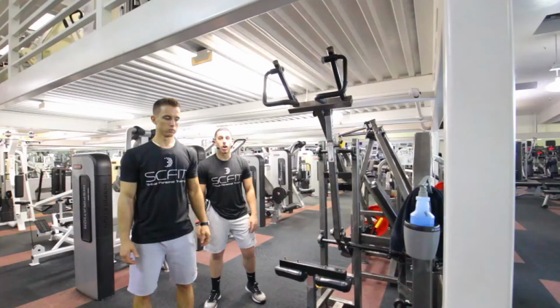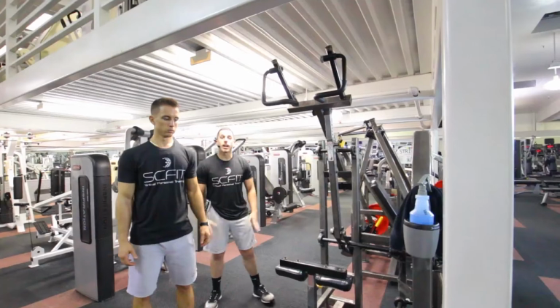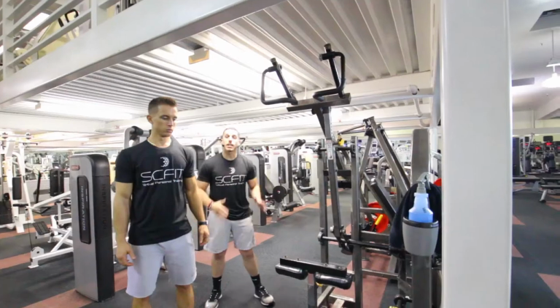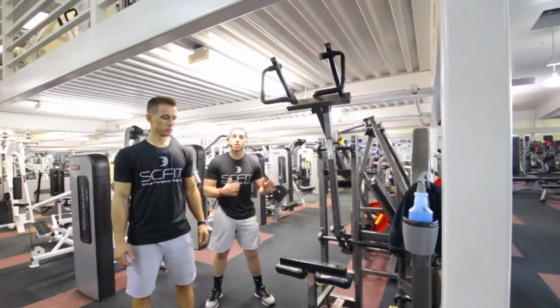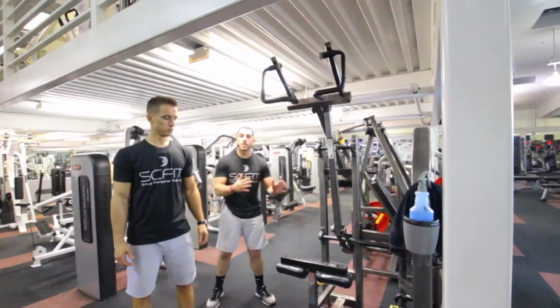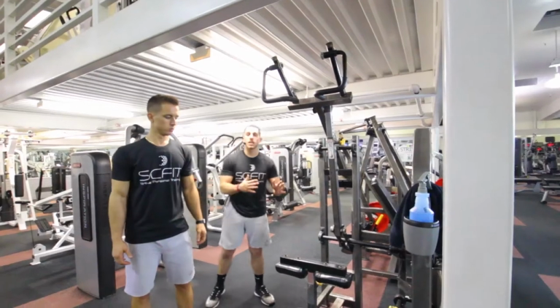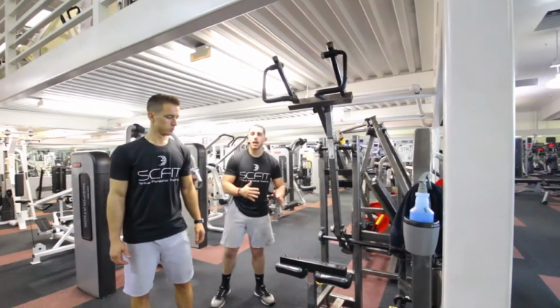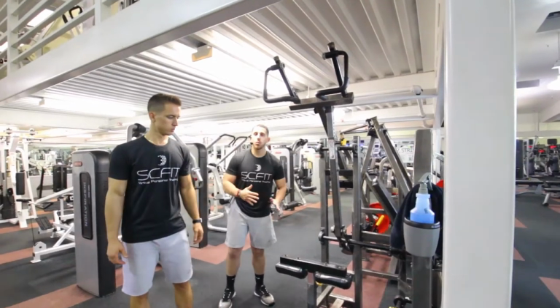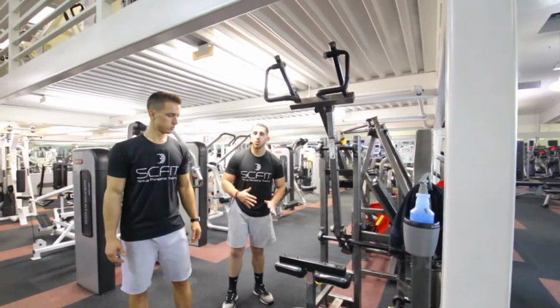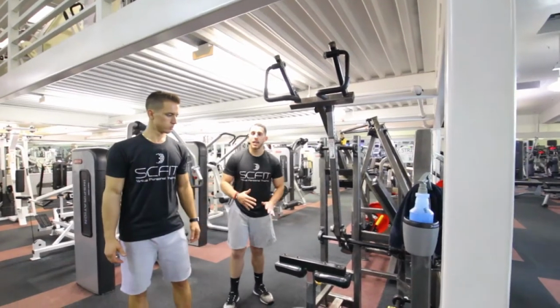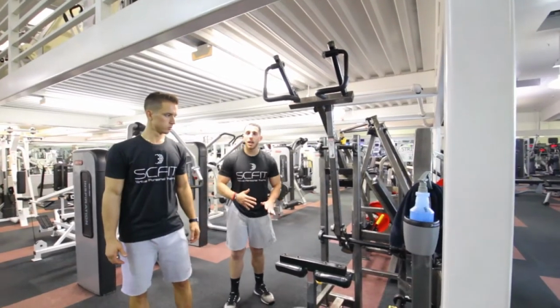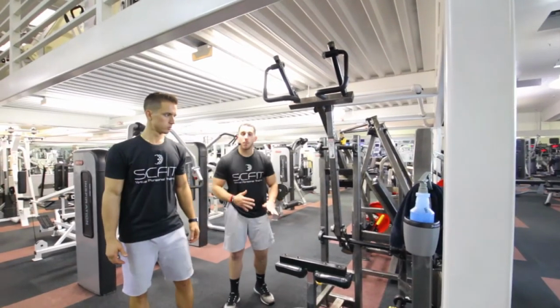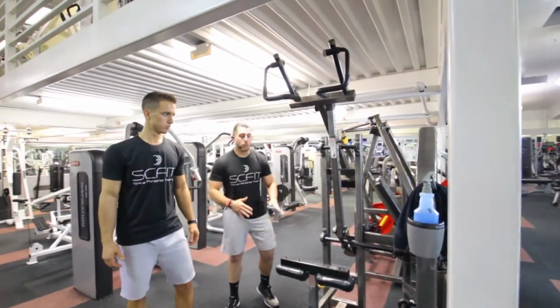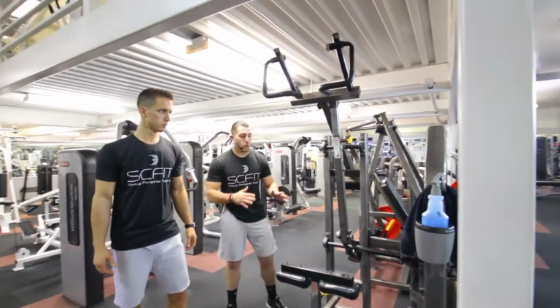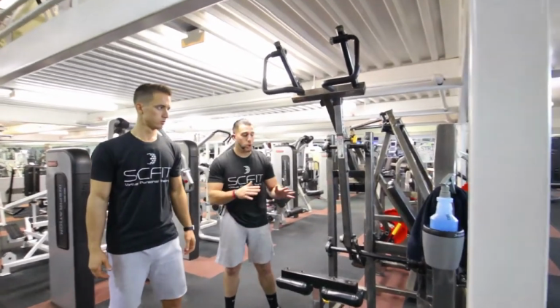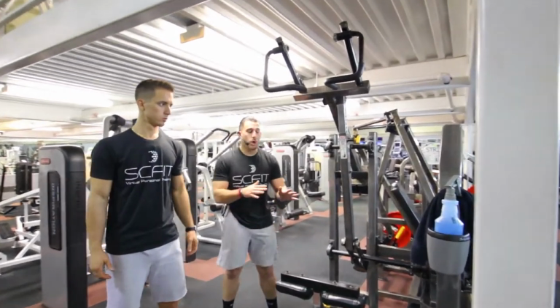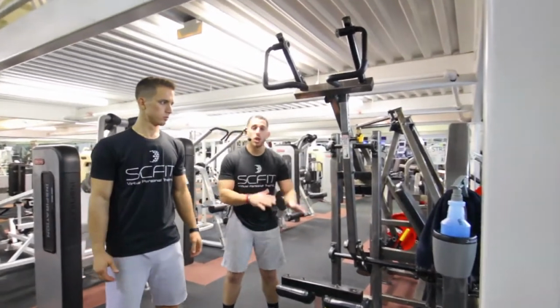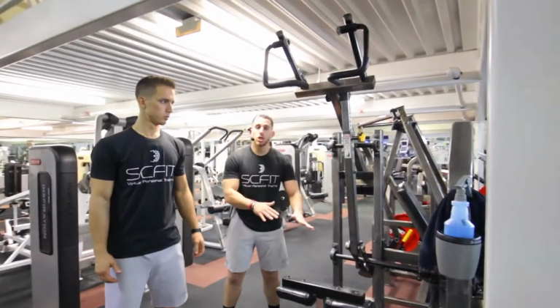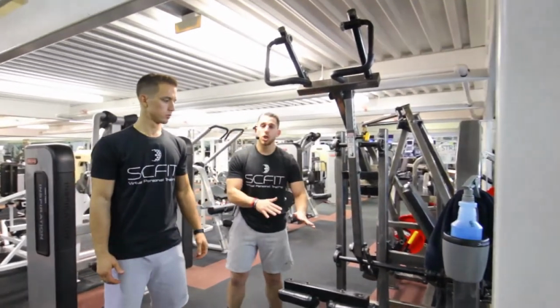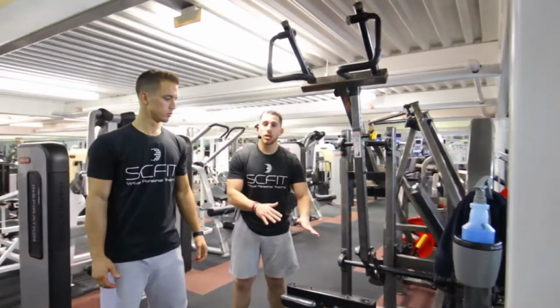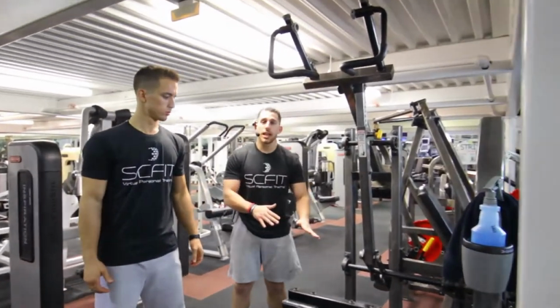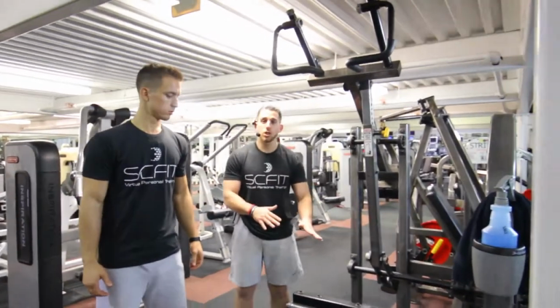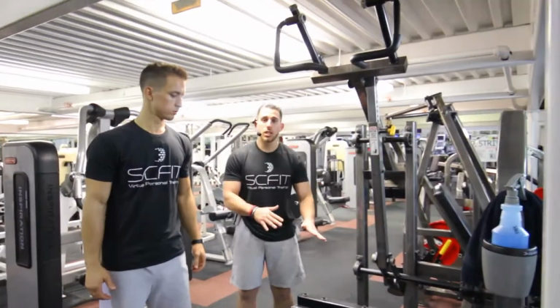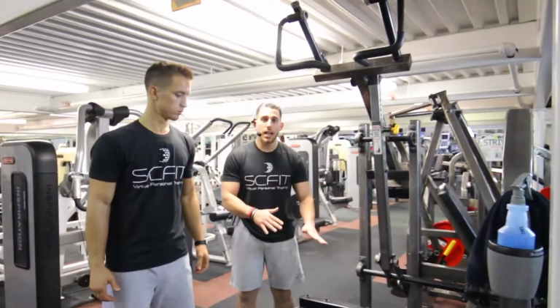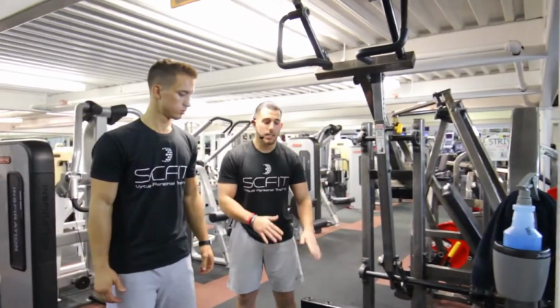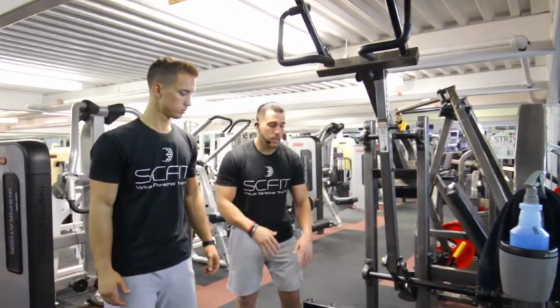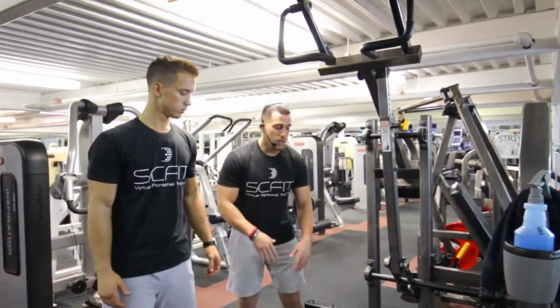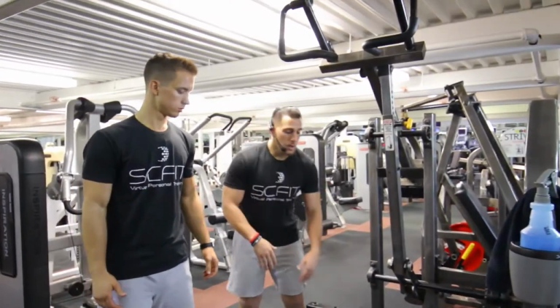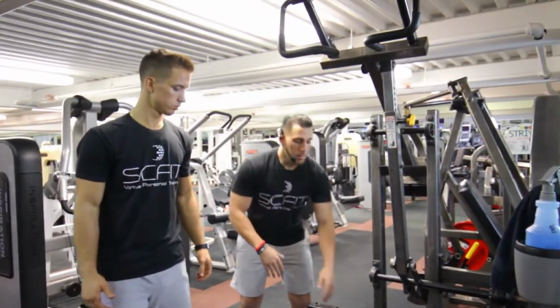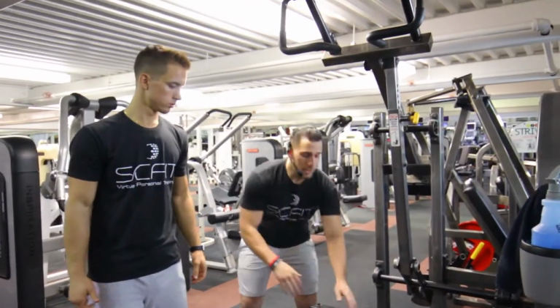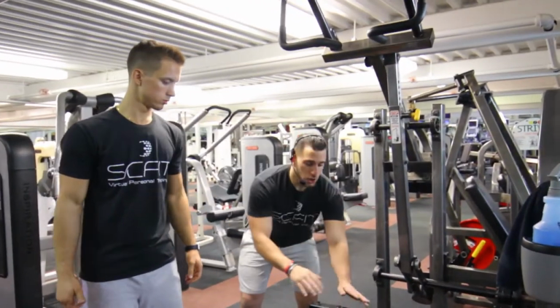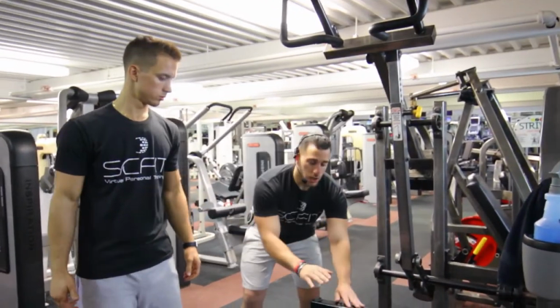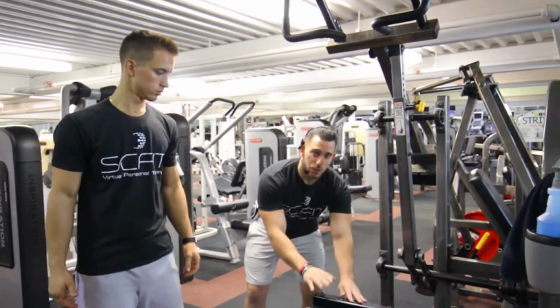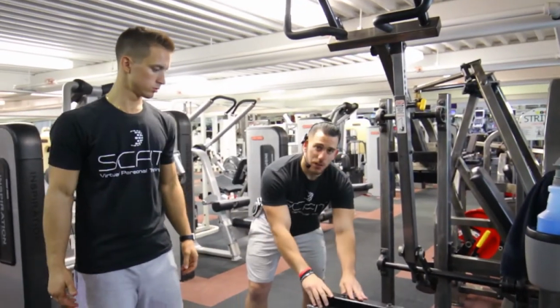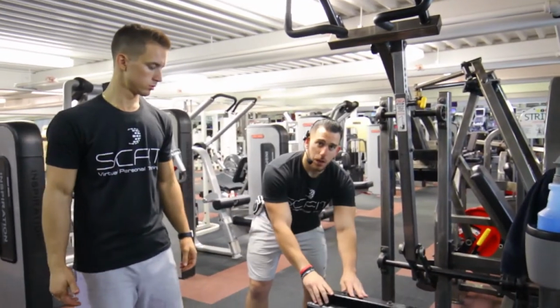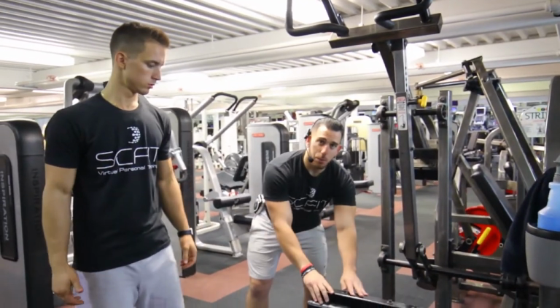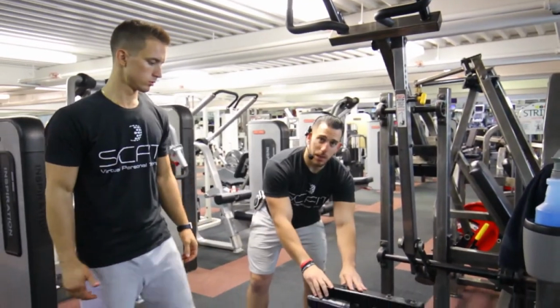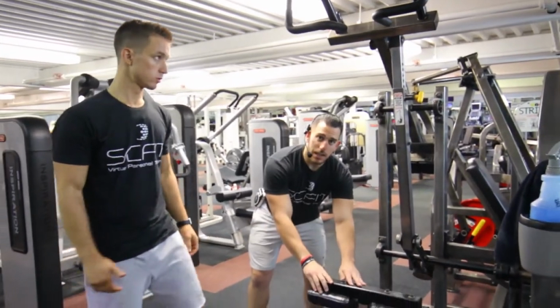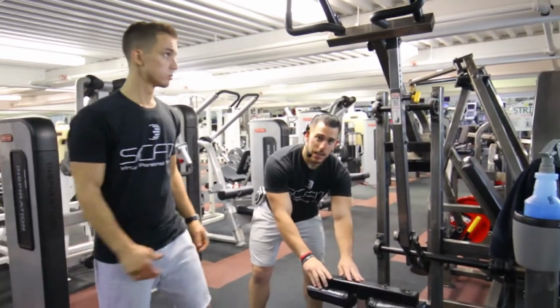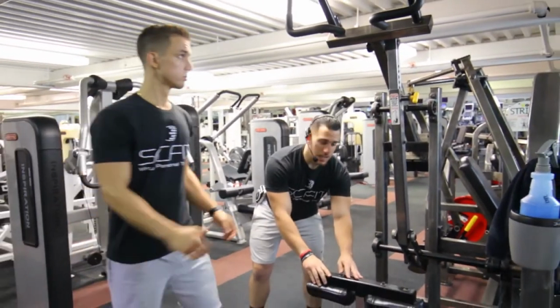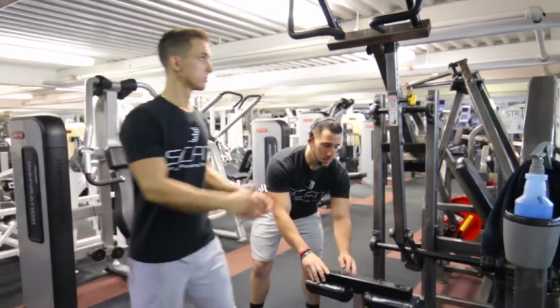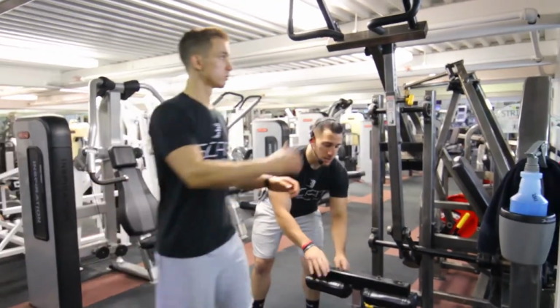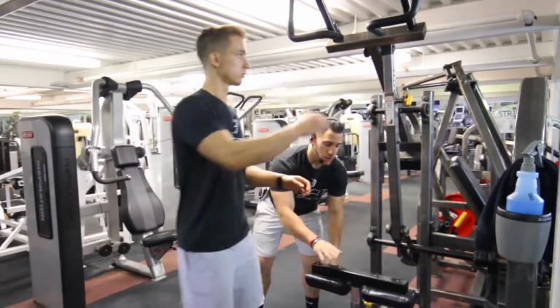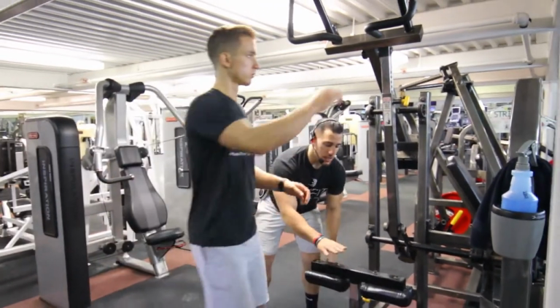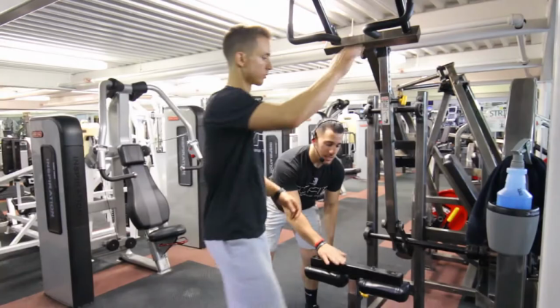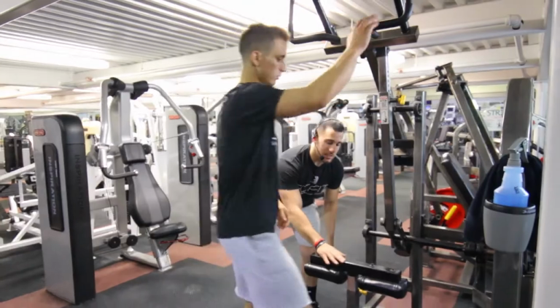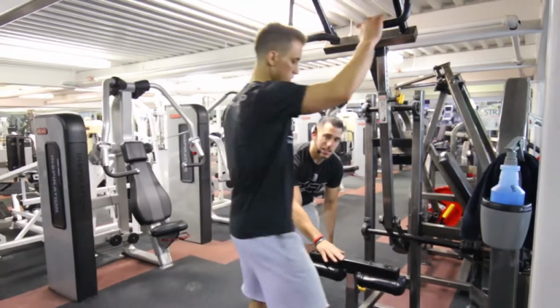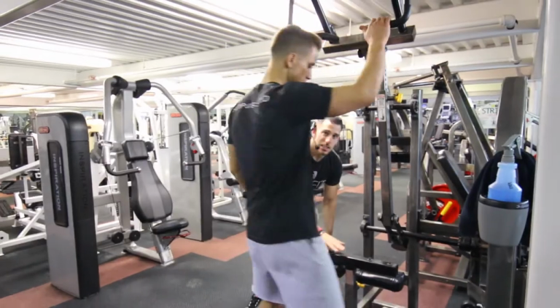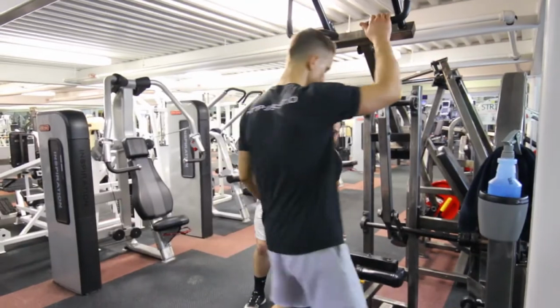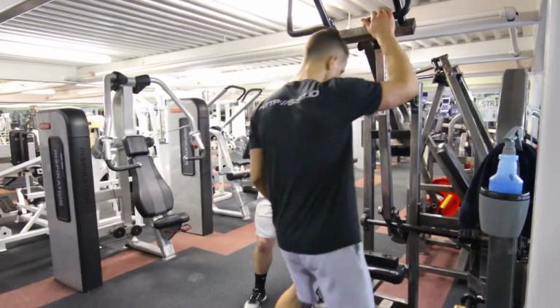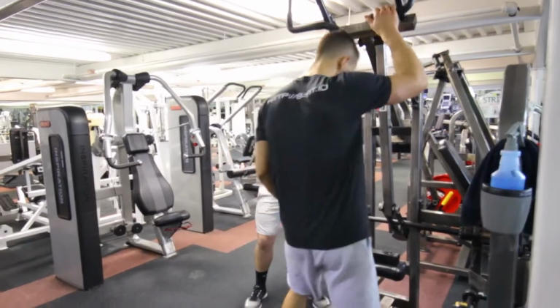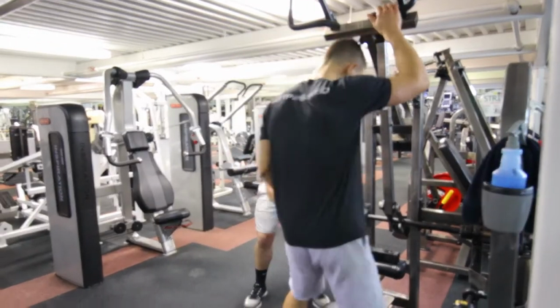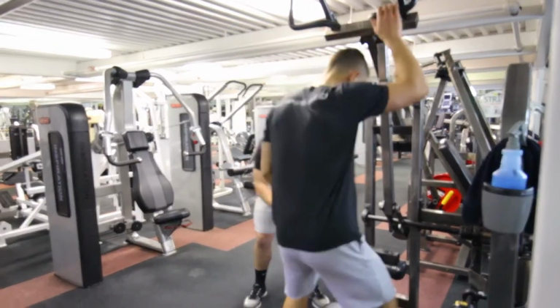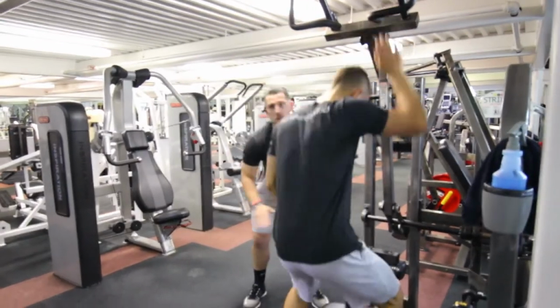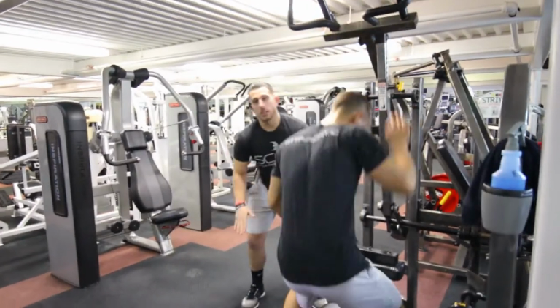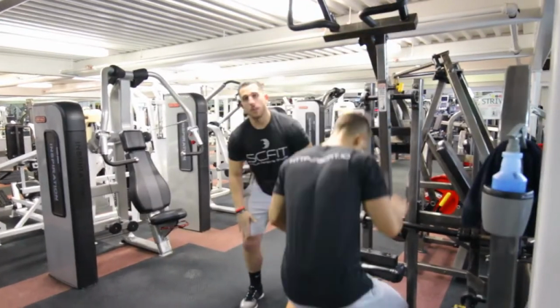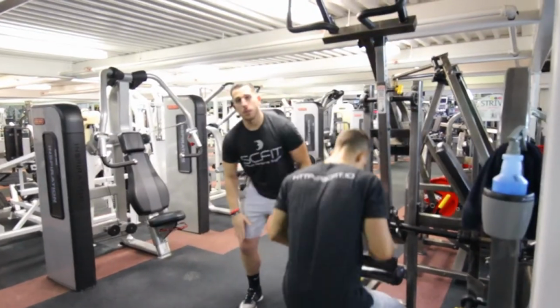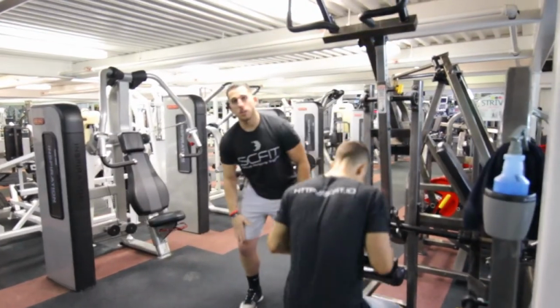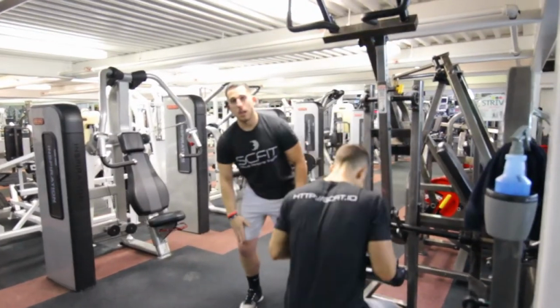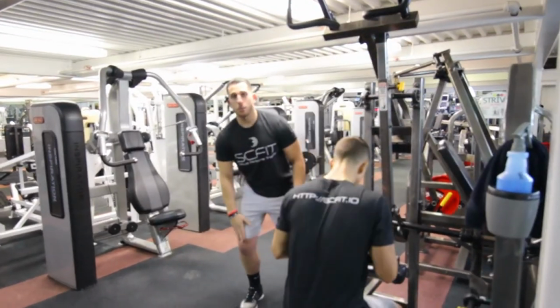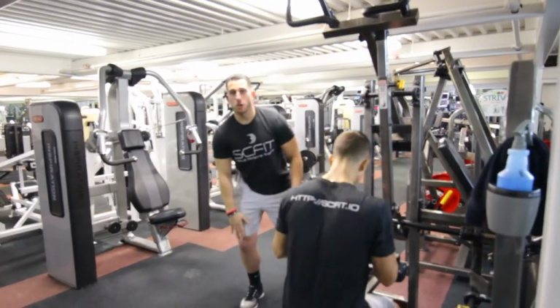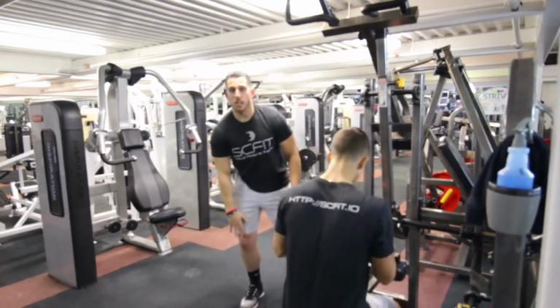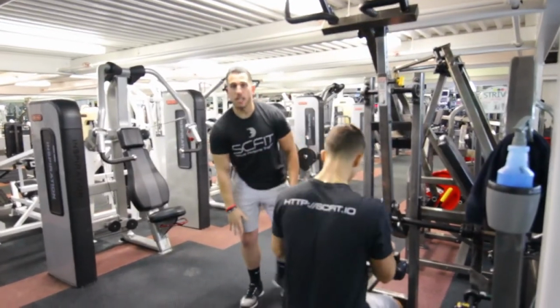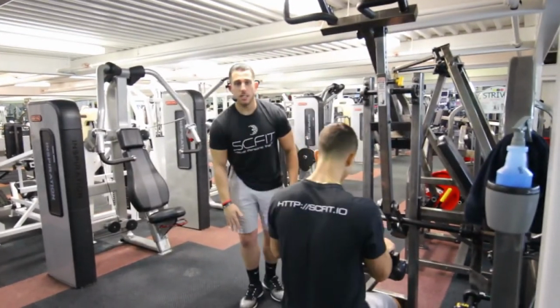All right guys, so this is a lat pulldown. Before you start the exercise, make sure that your feet are planted and make sure that this is nestled safely on top of your knees.